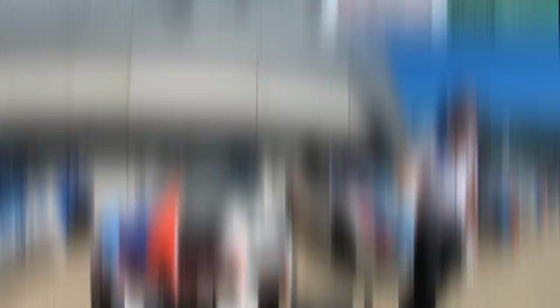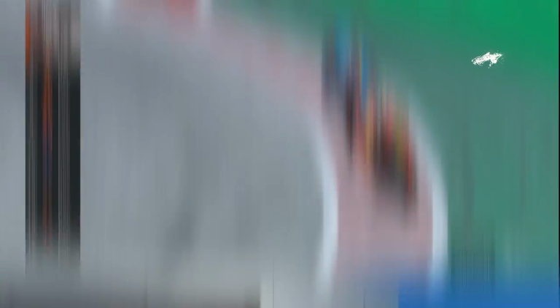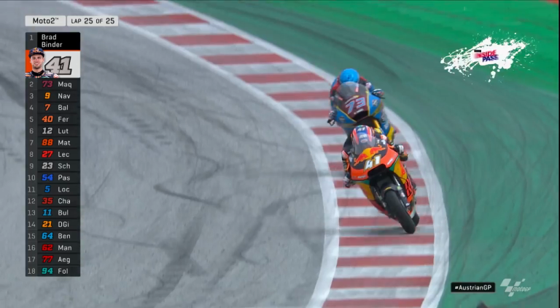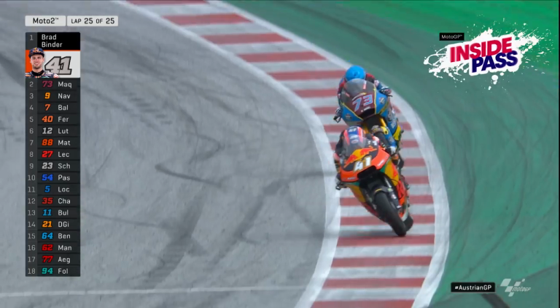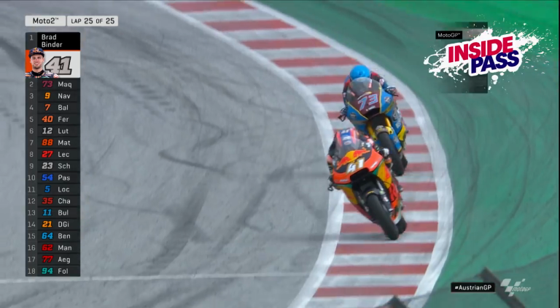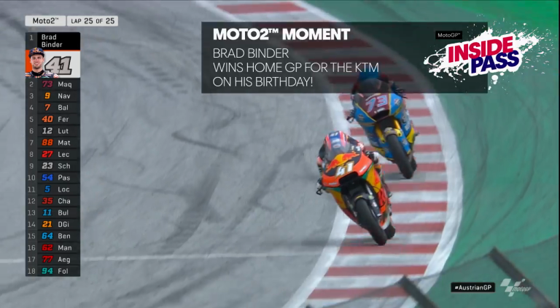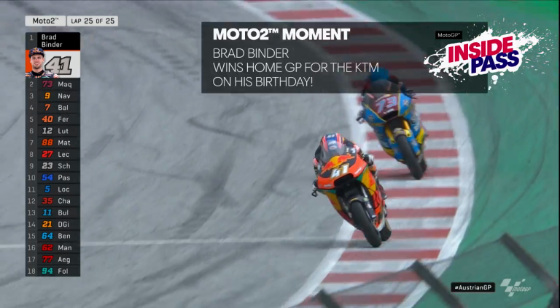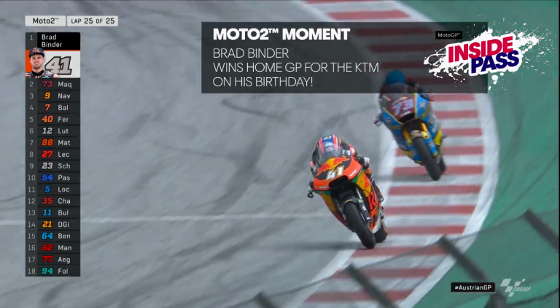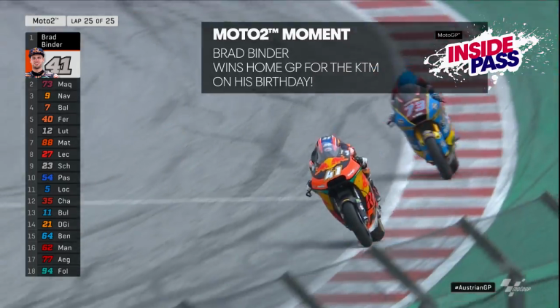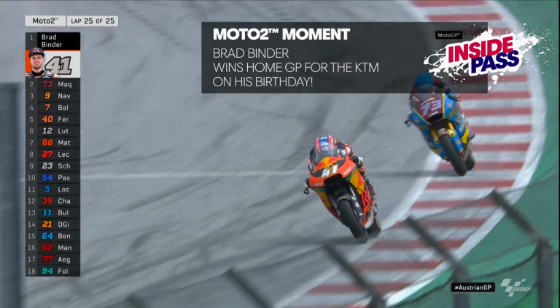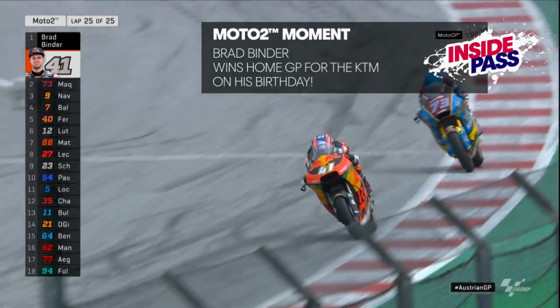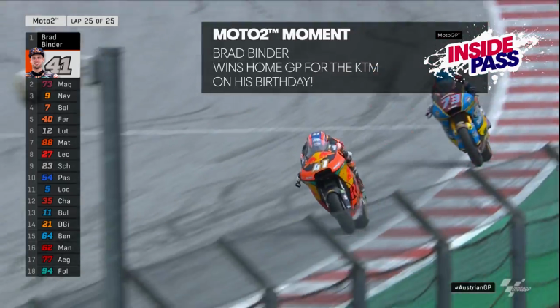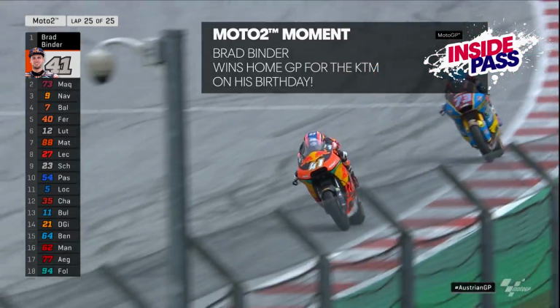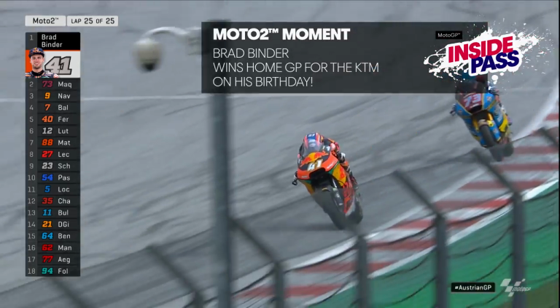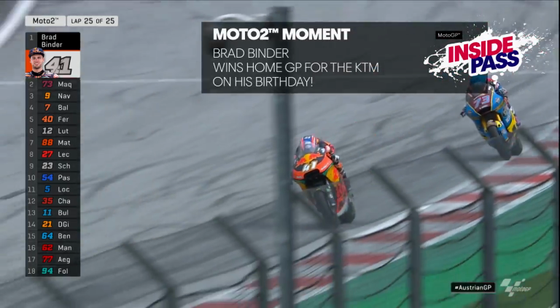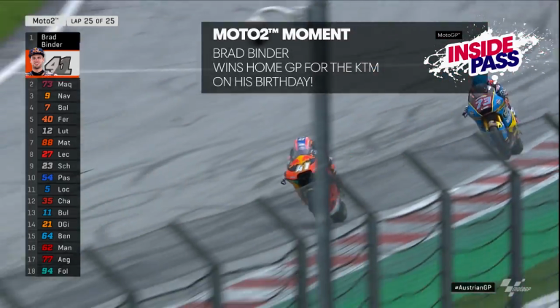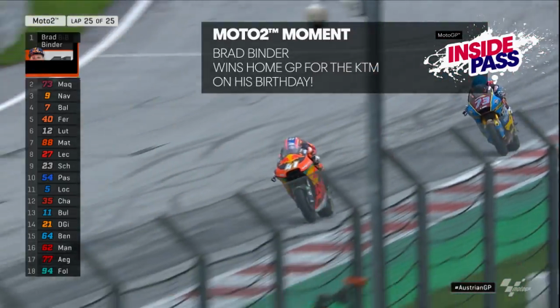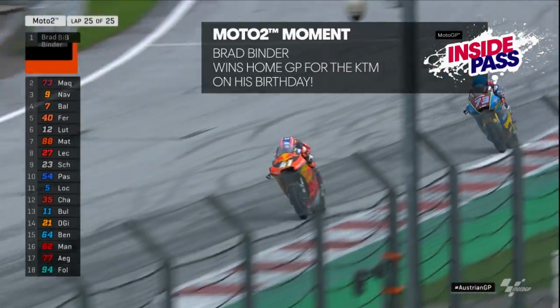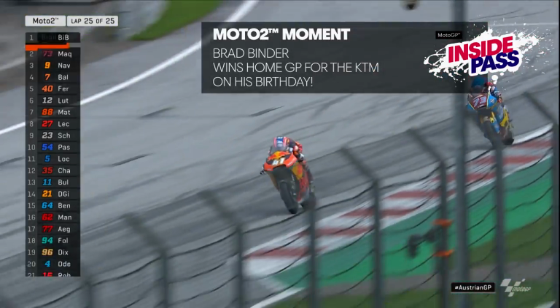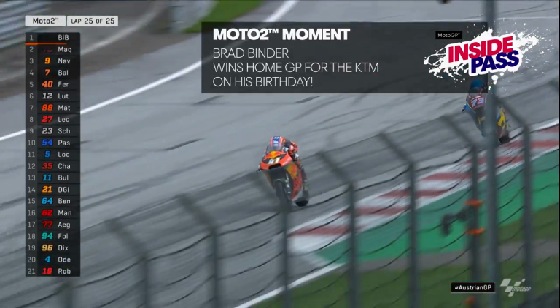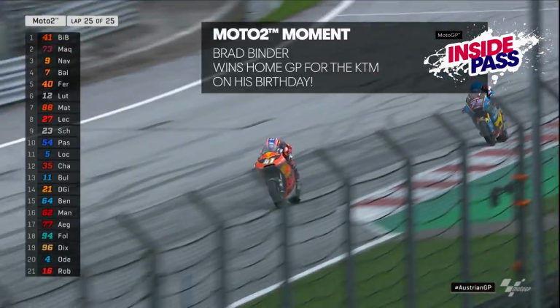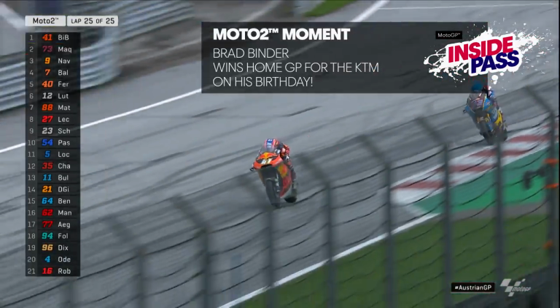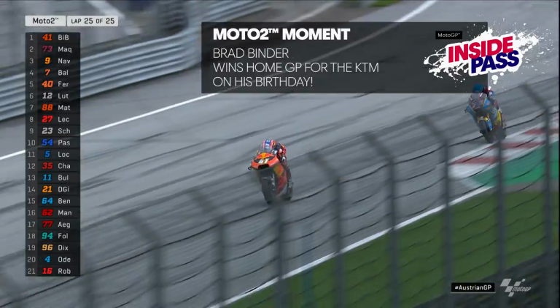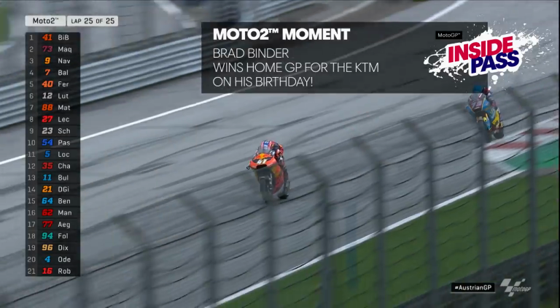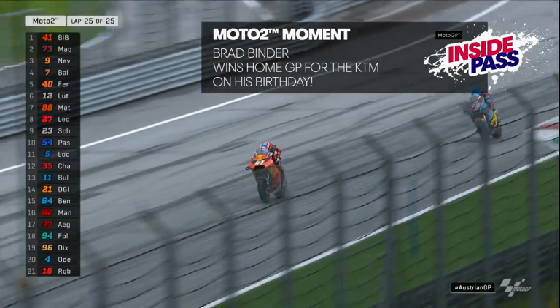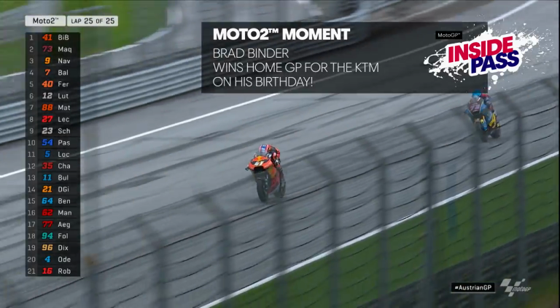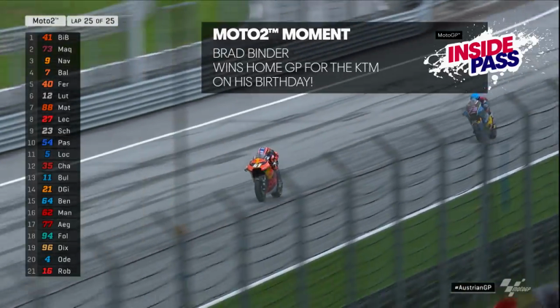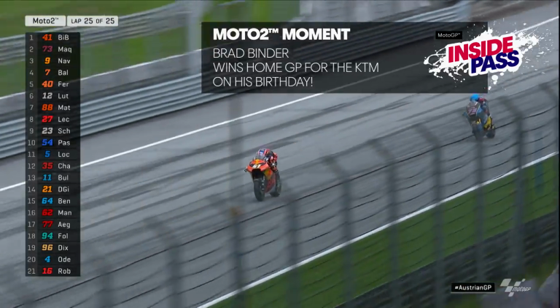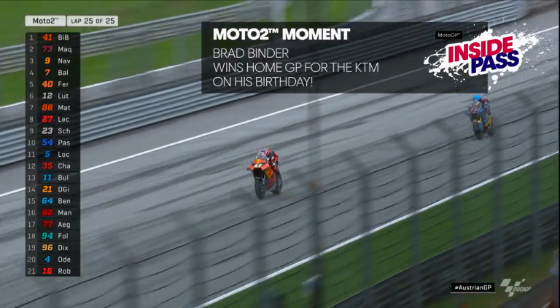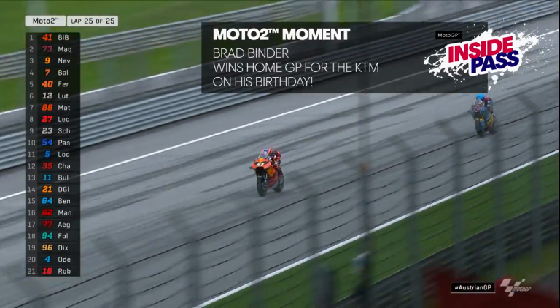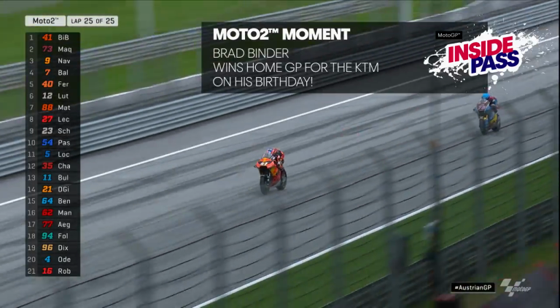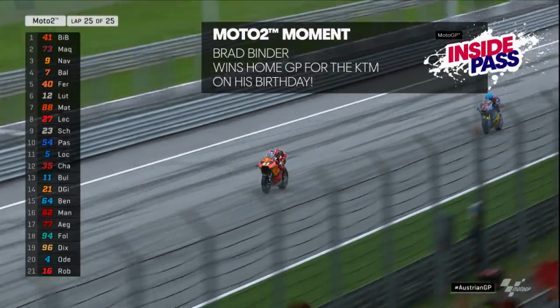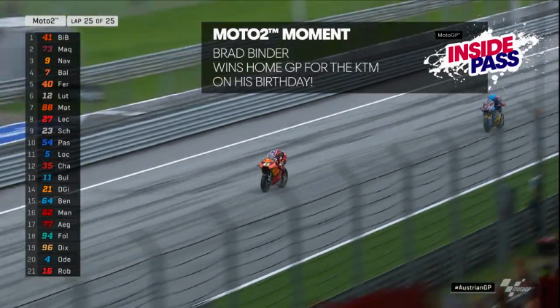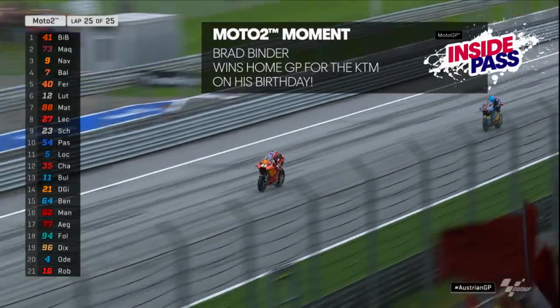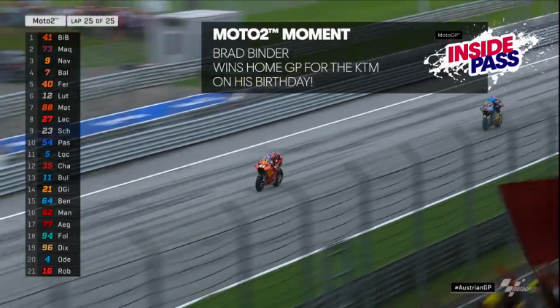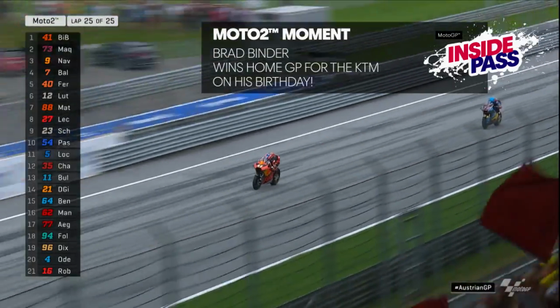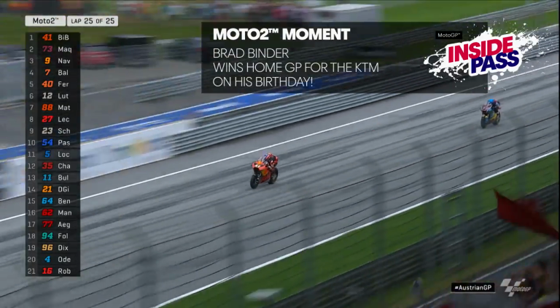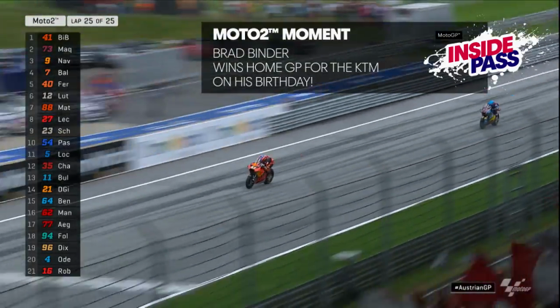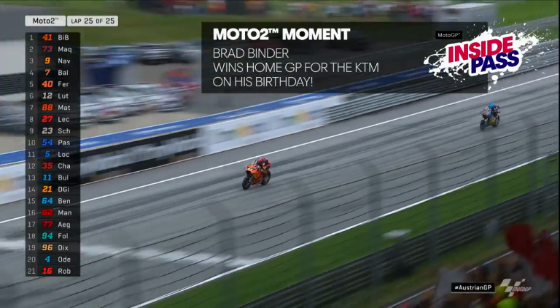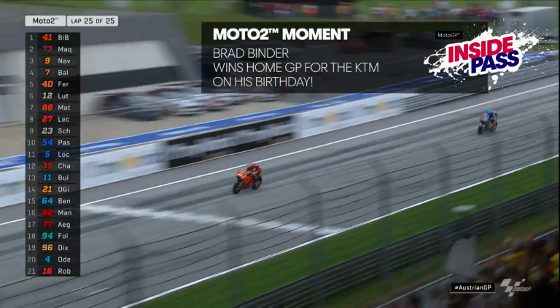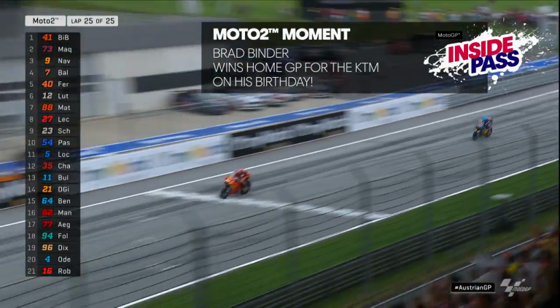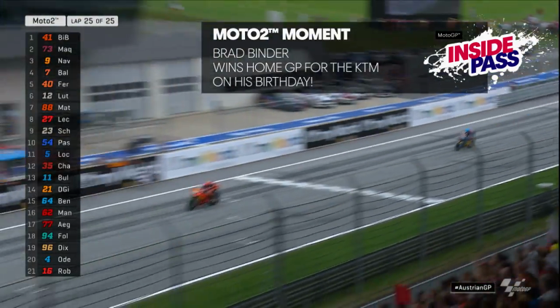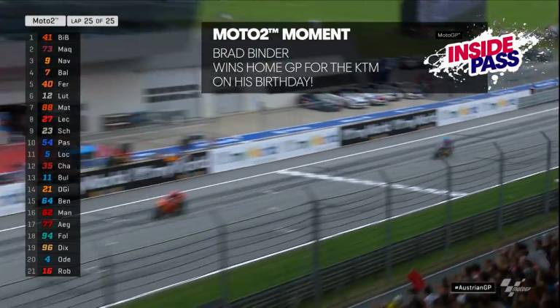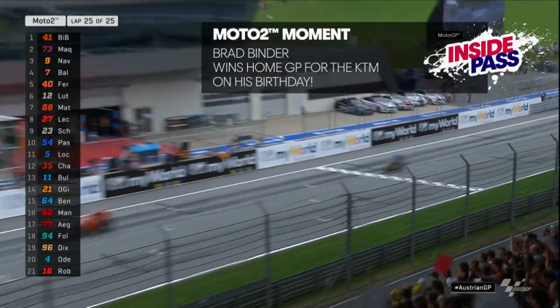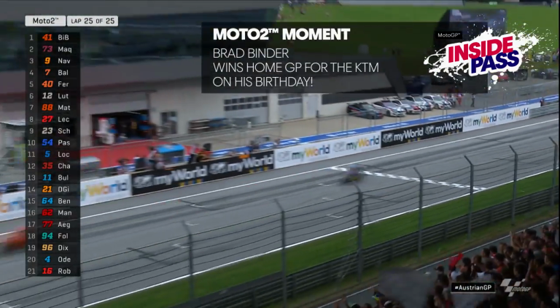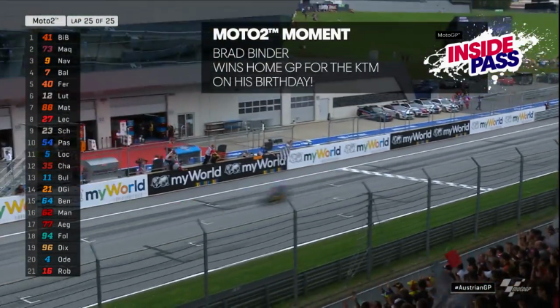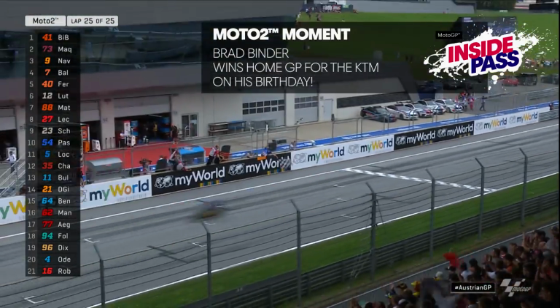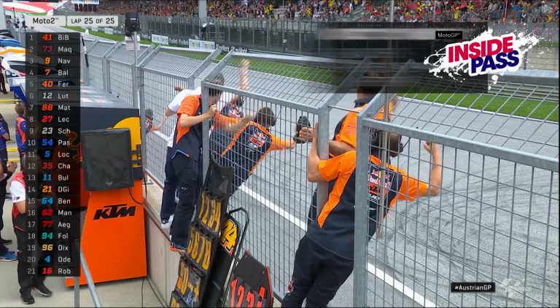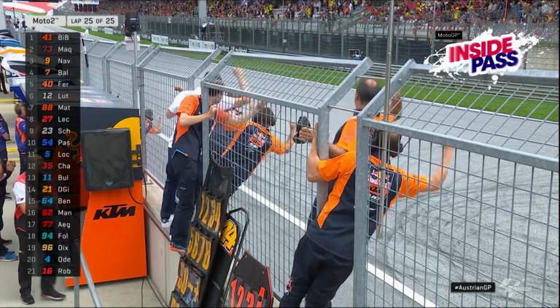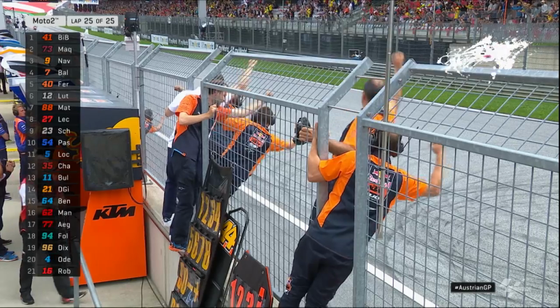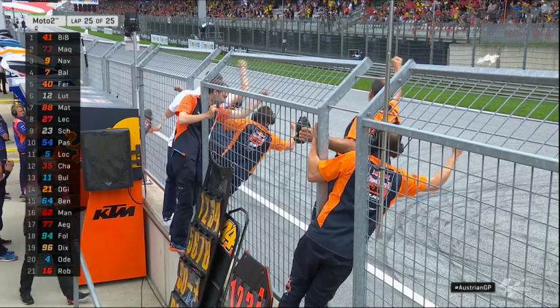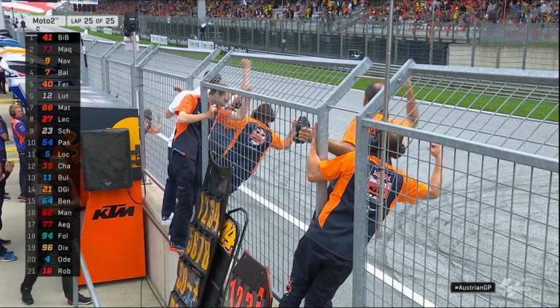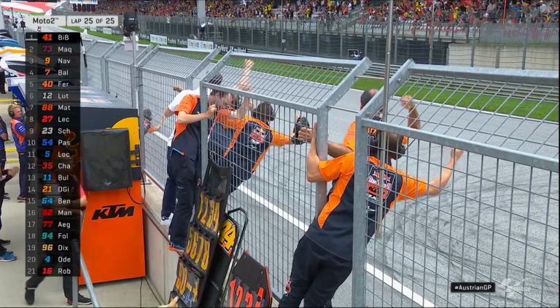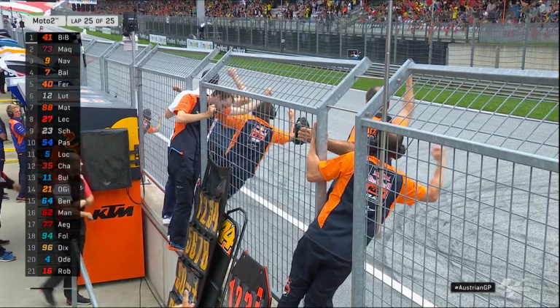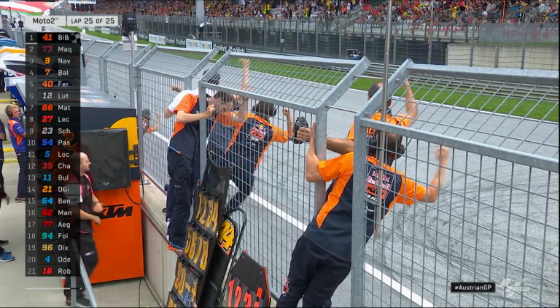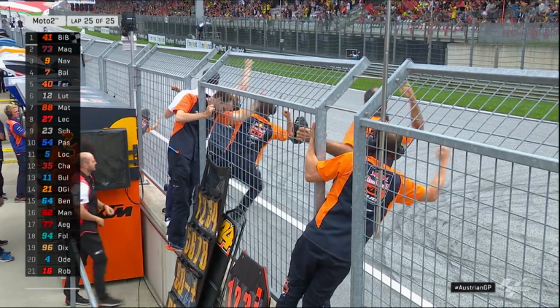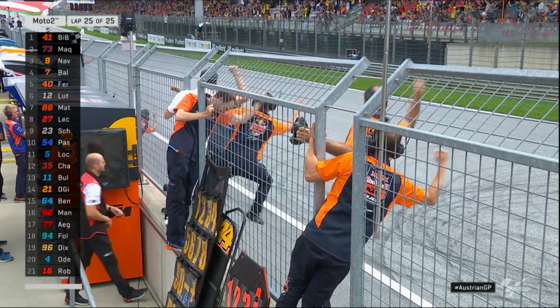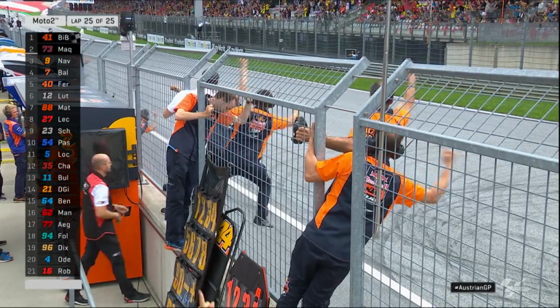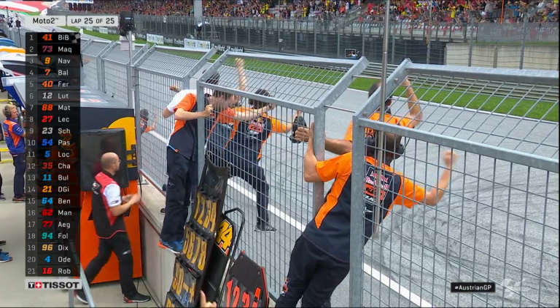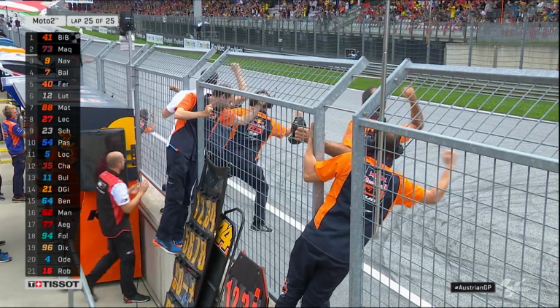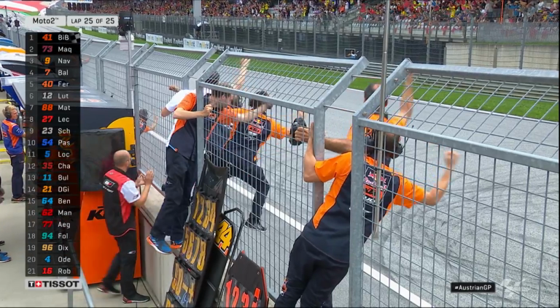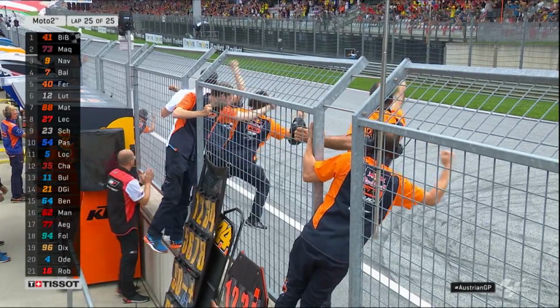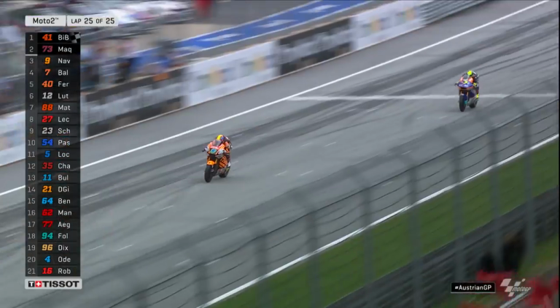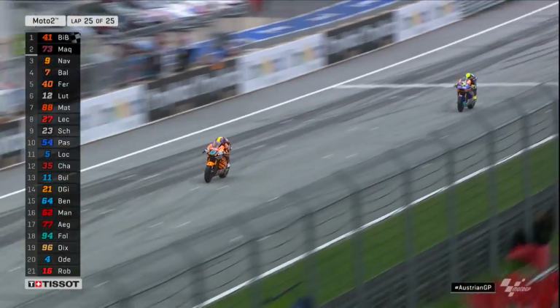The checkered flag is out and he does it — Brad Binder wins at home for Red Bull KTM! Good job.